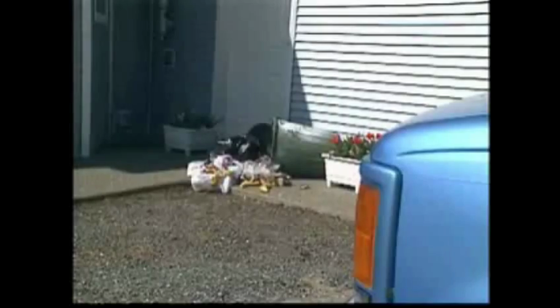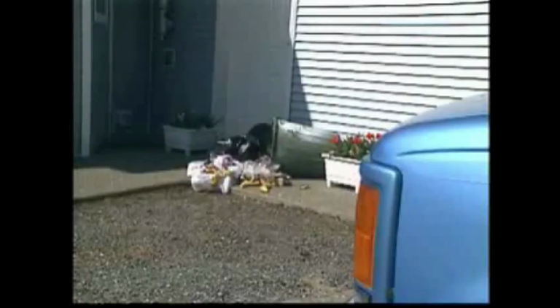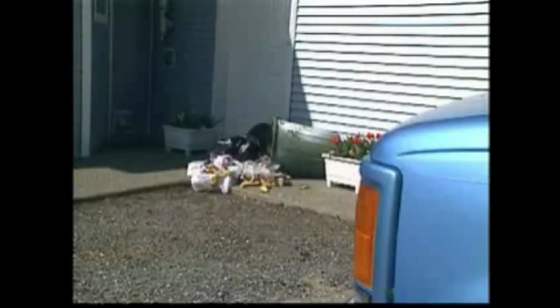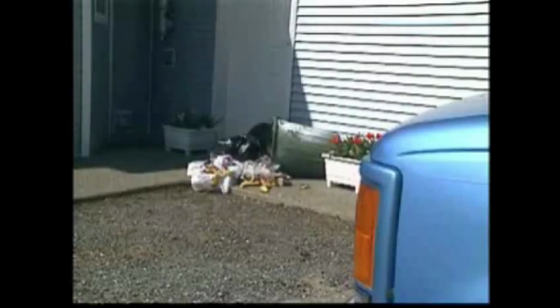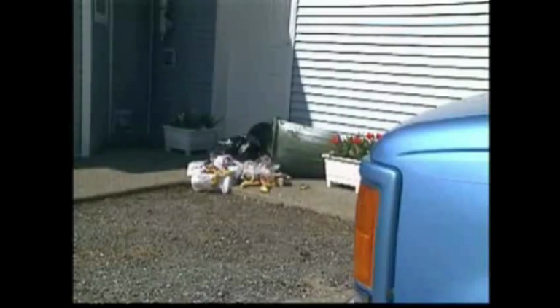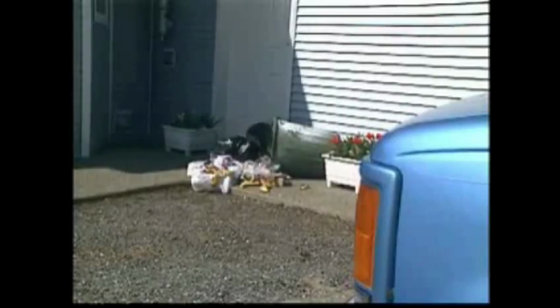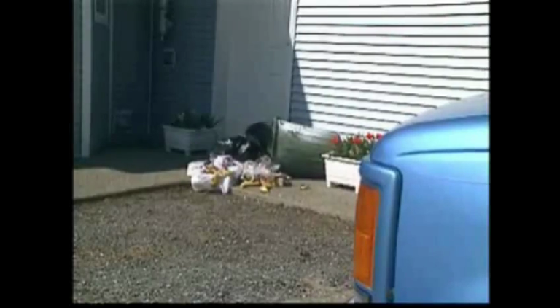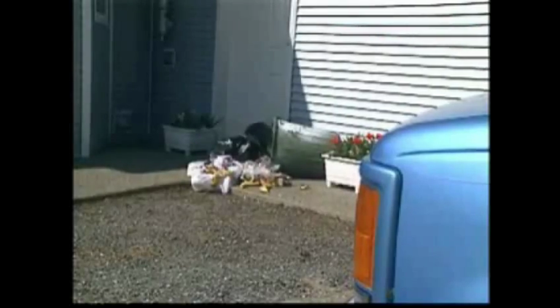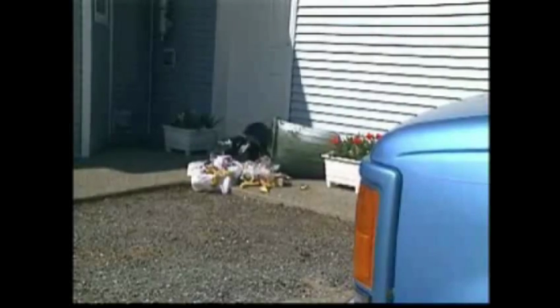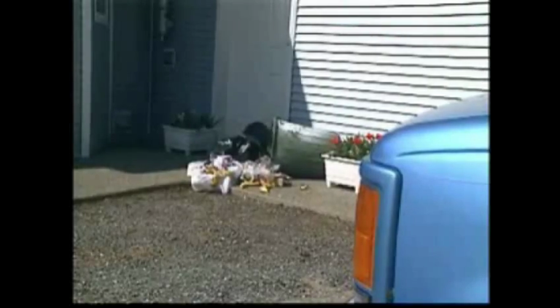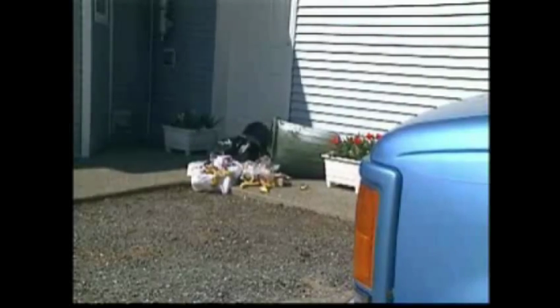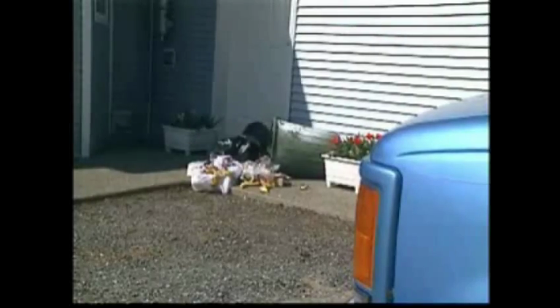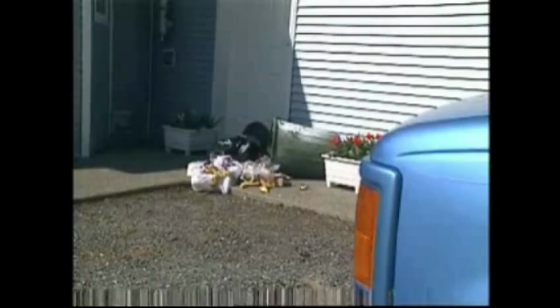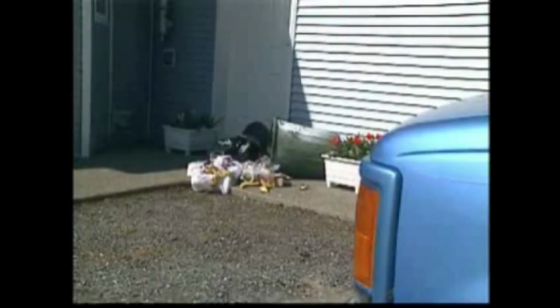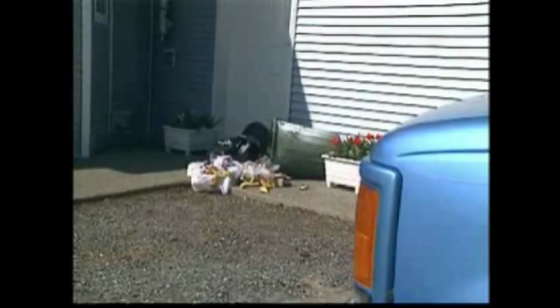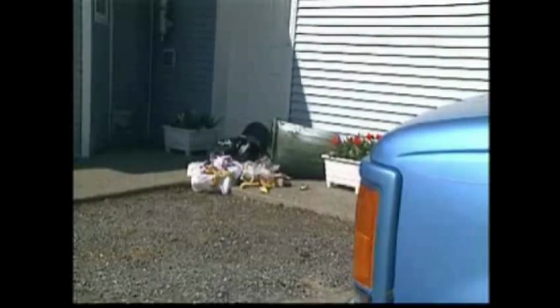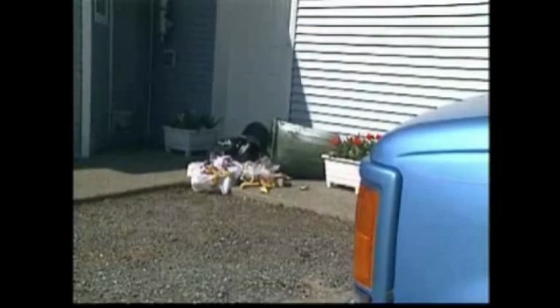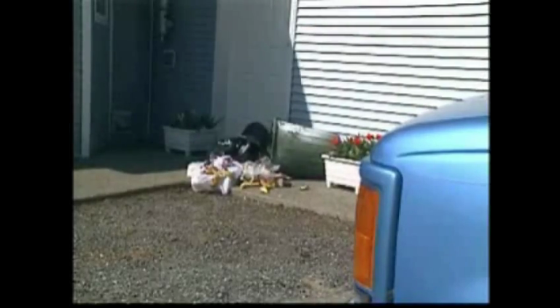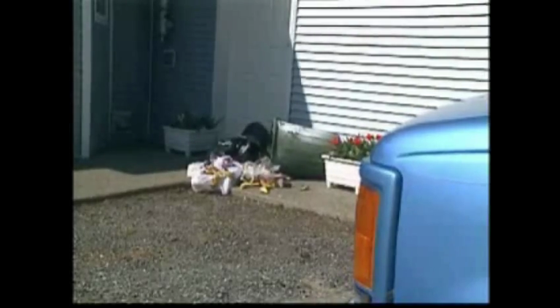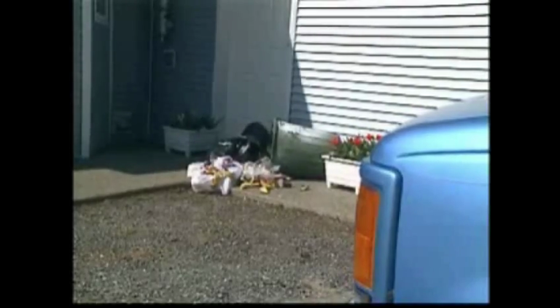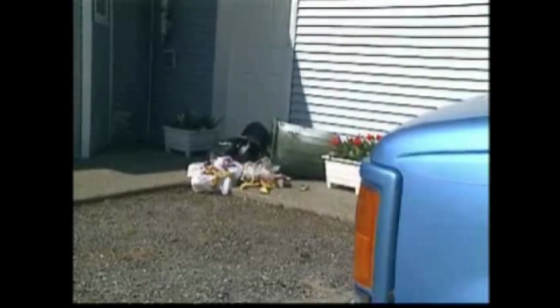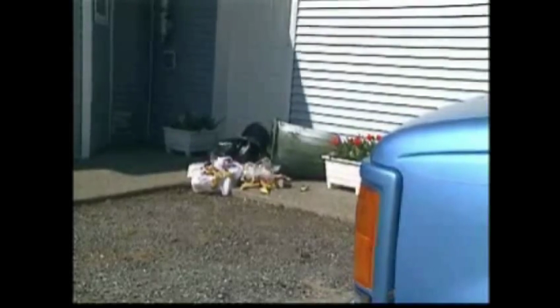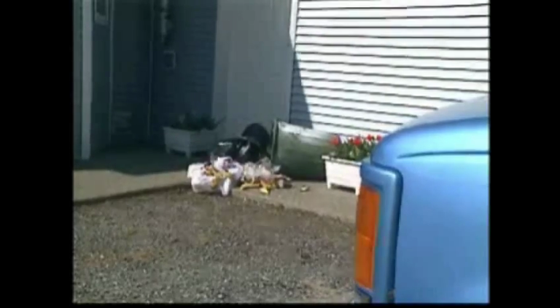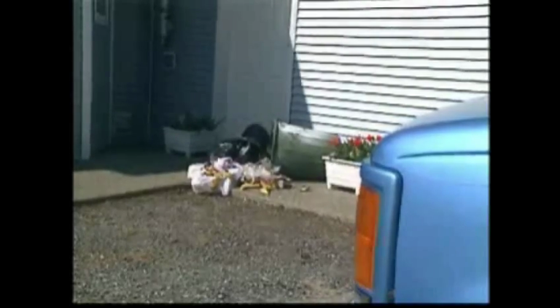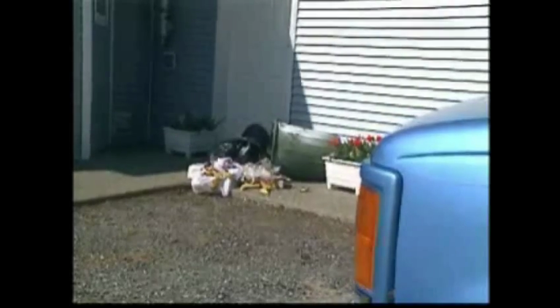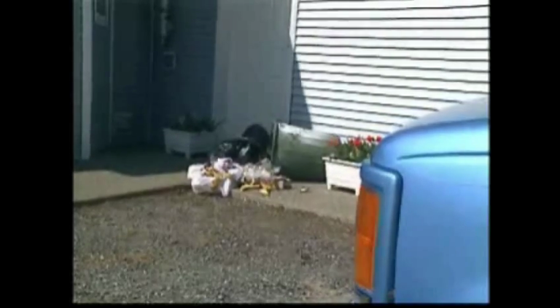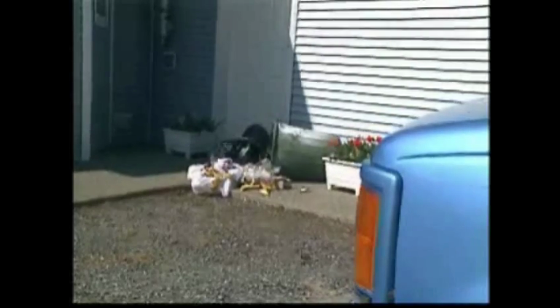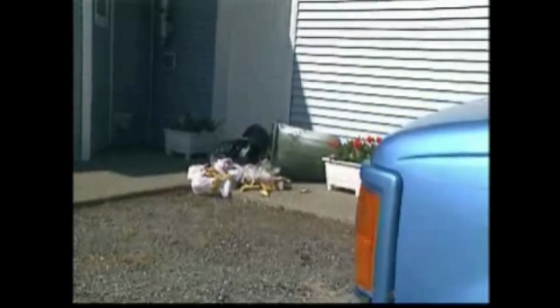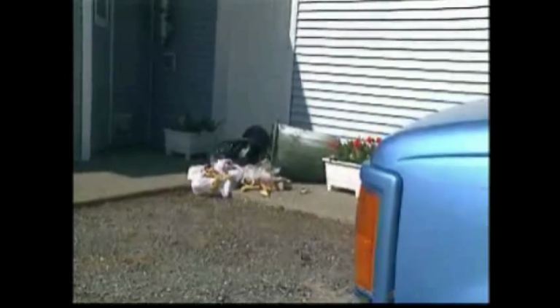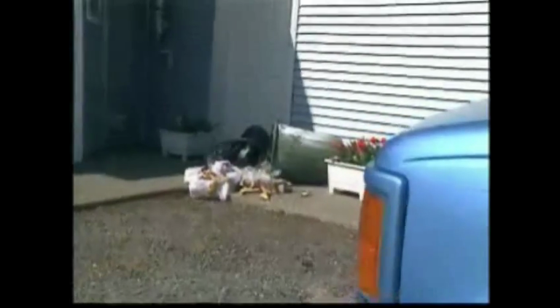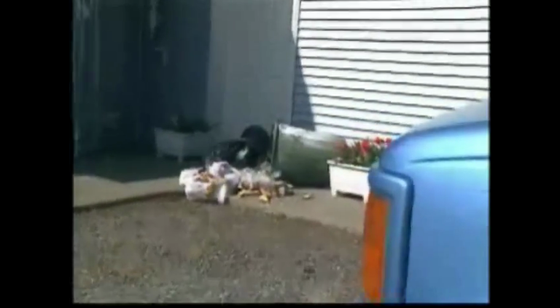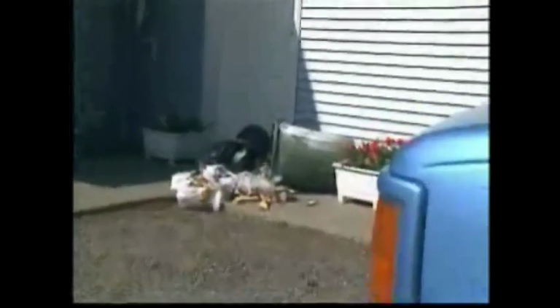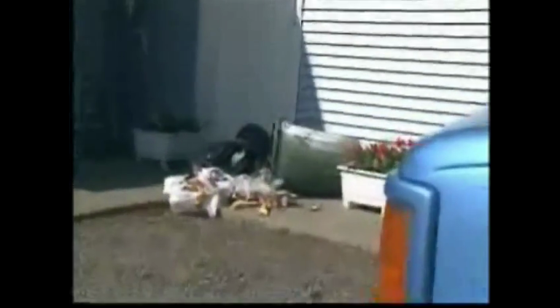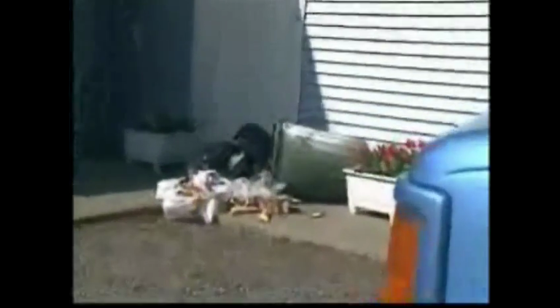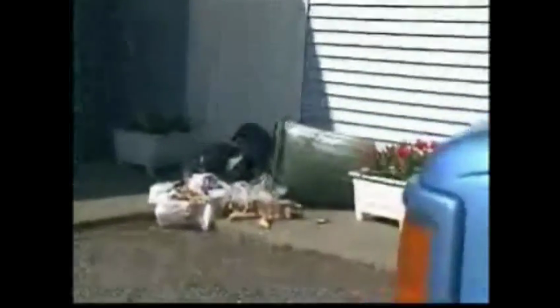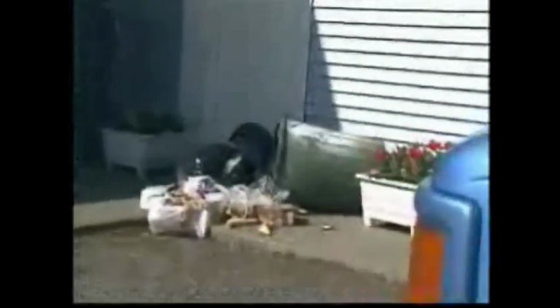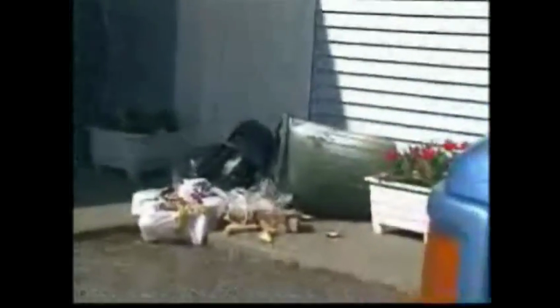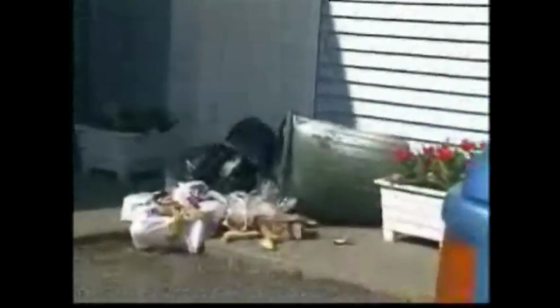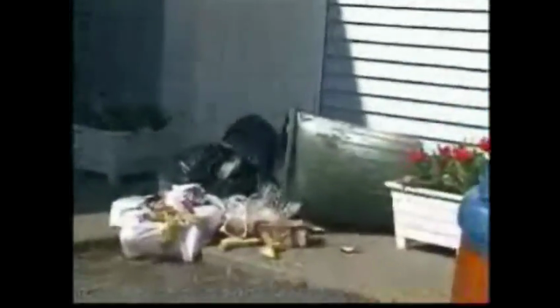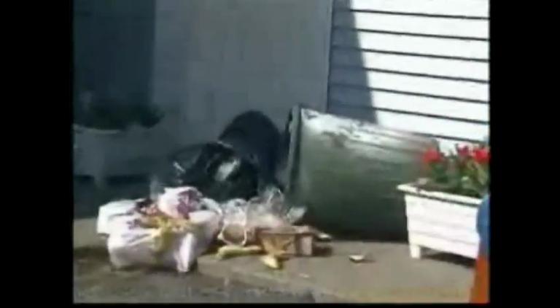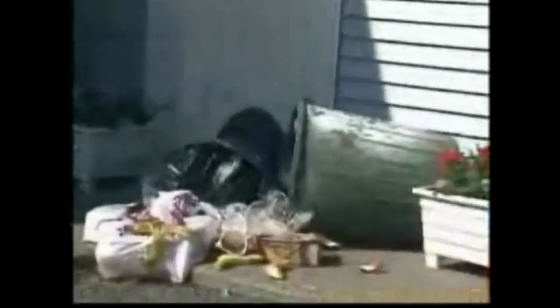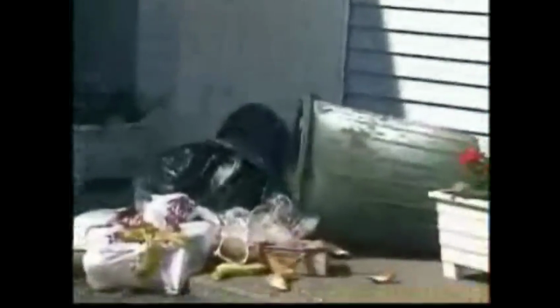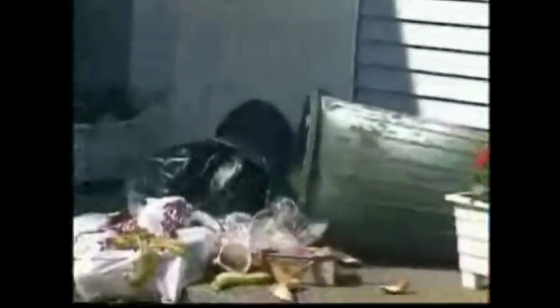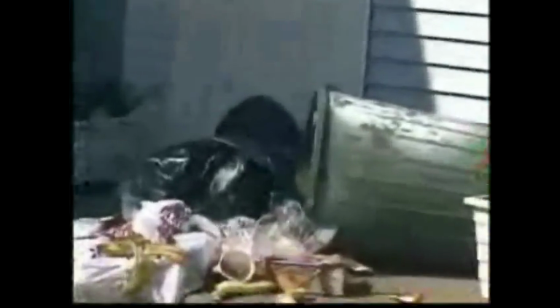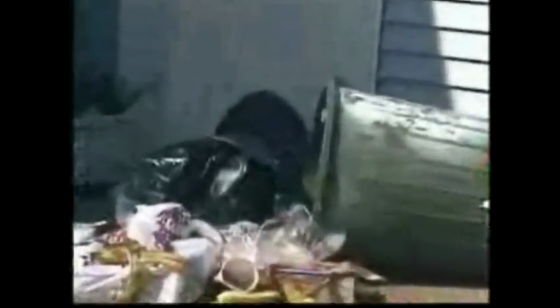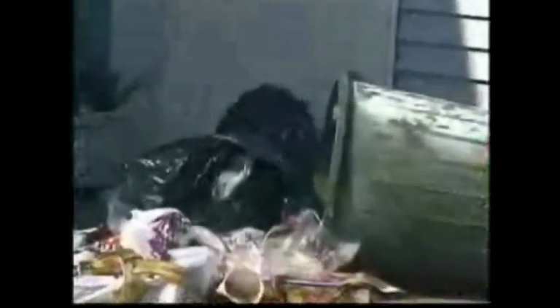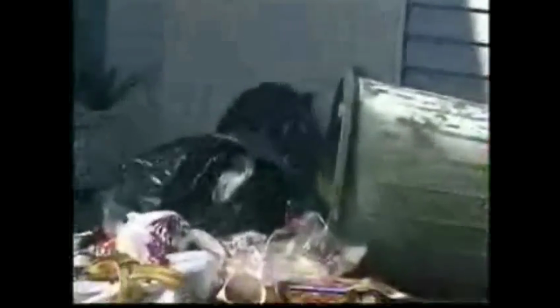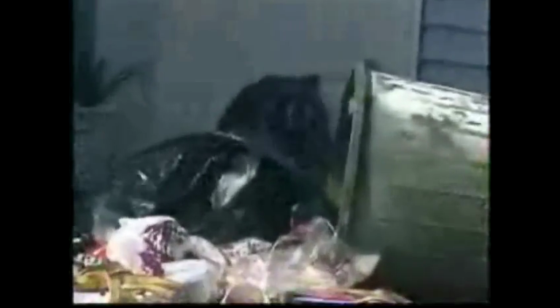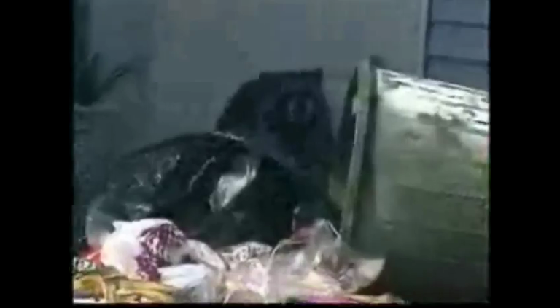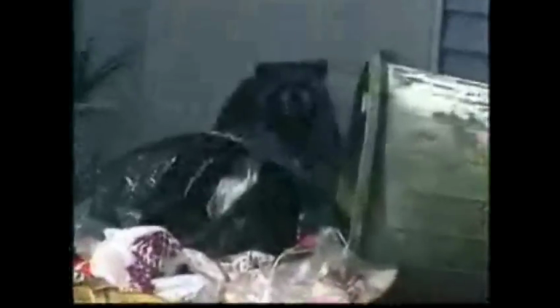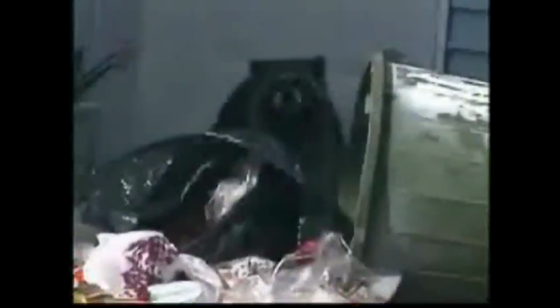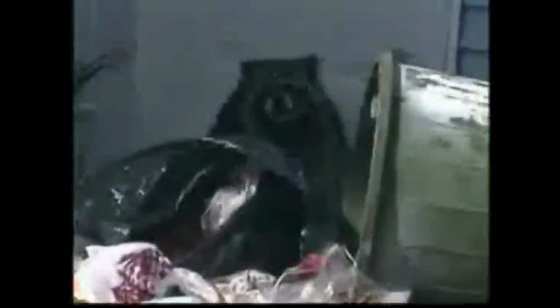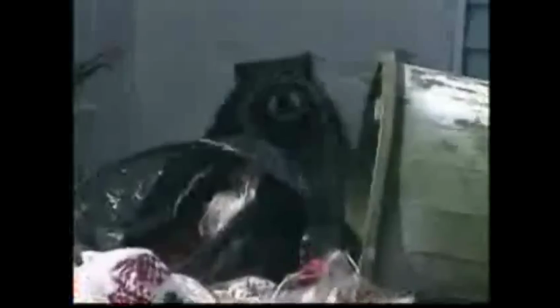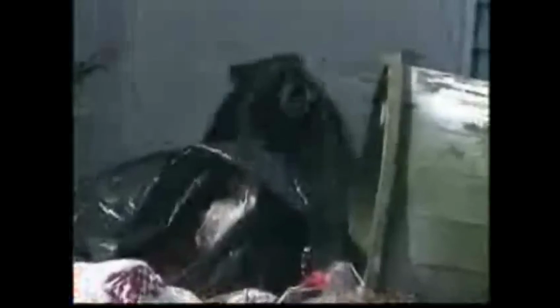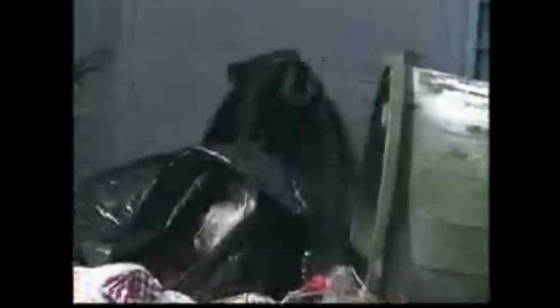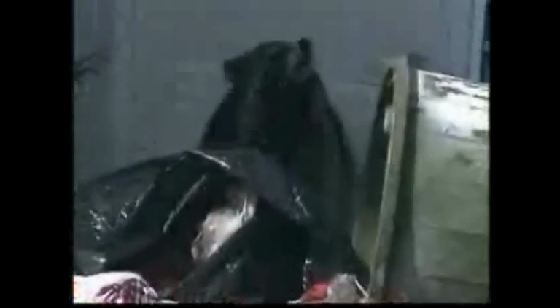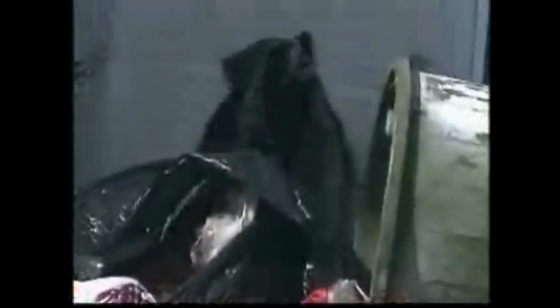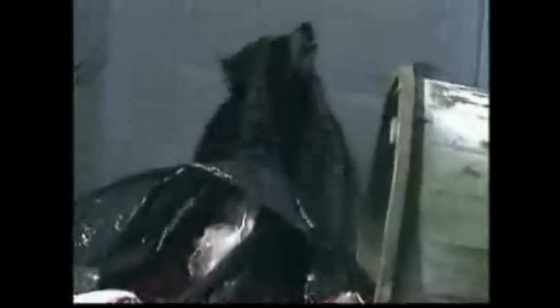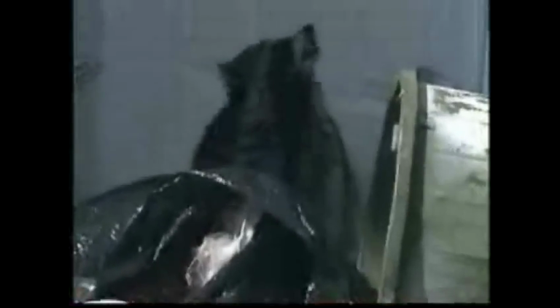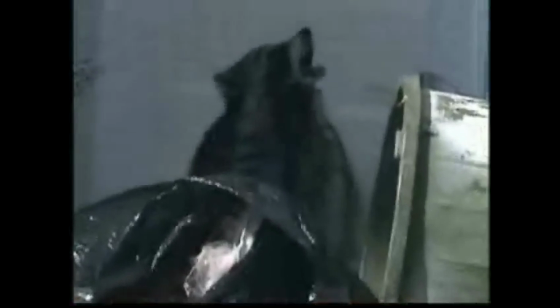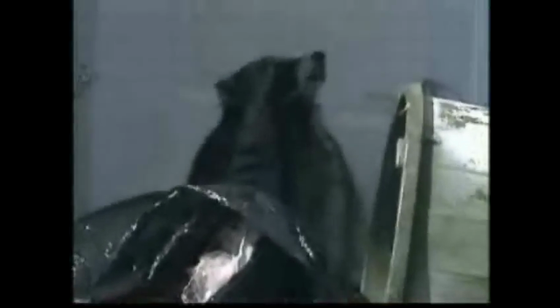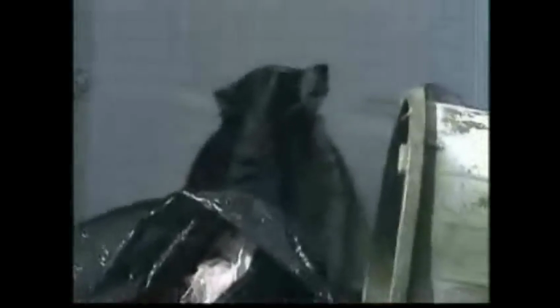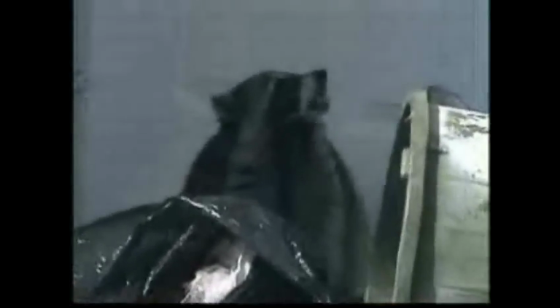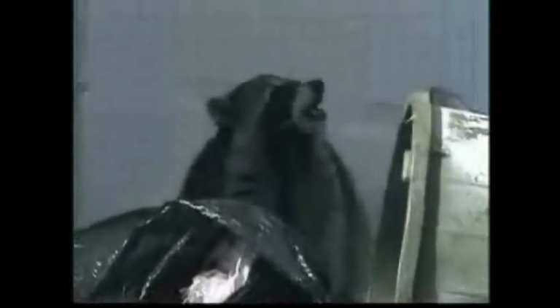Scarecrow will save you the time and money it takes to repair damage caused by animal intruders.